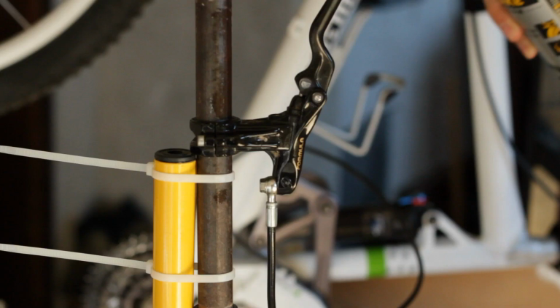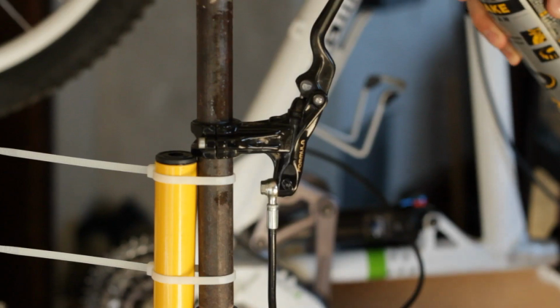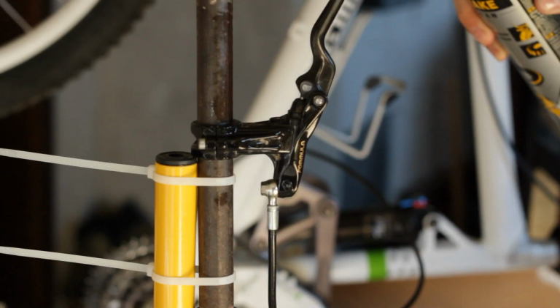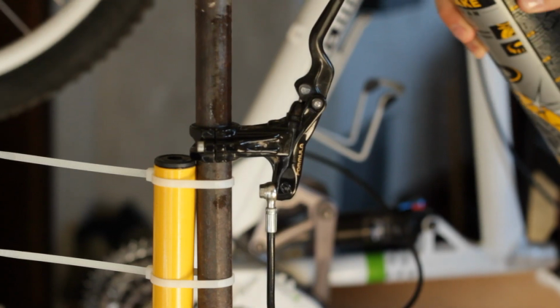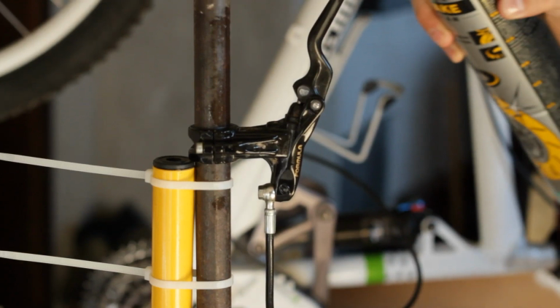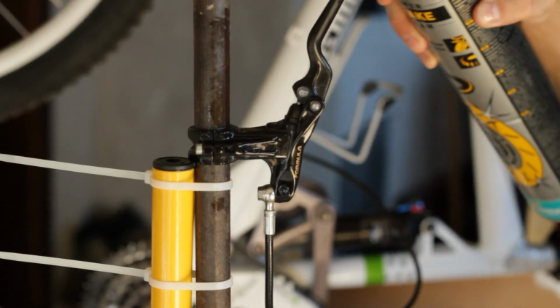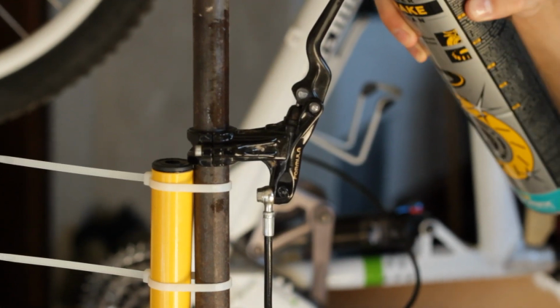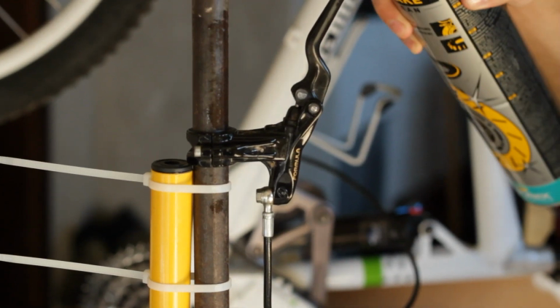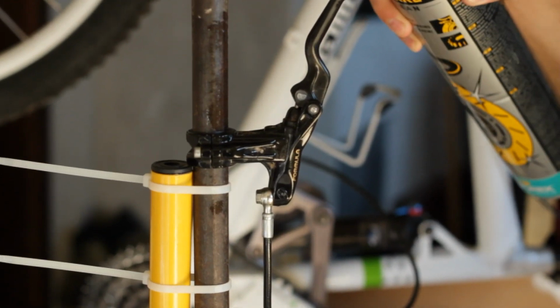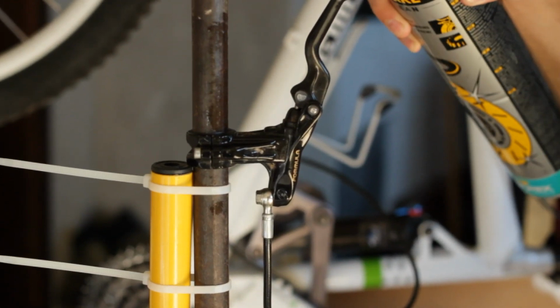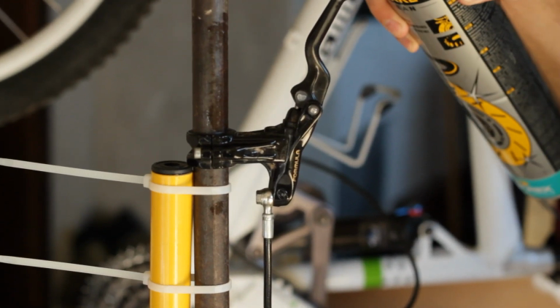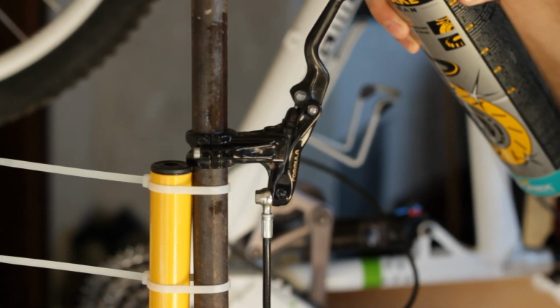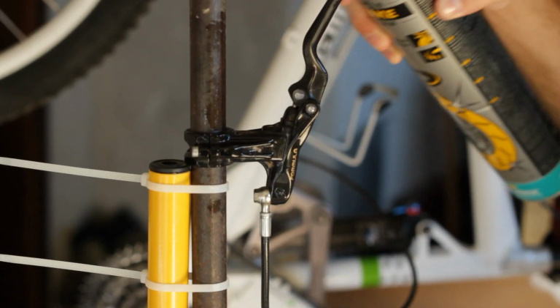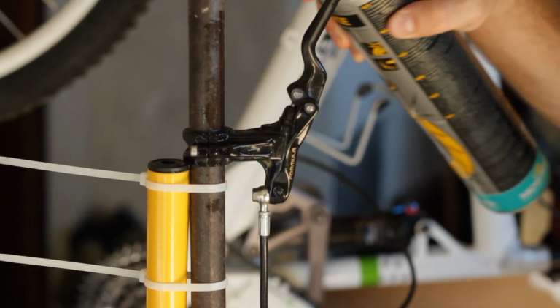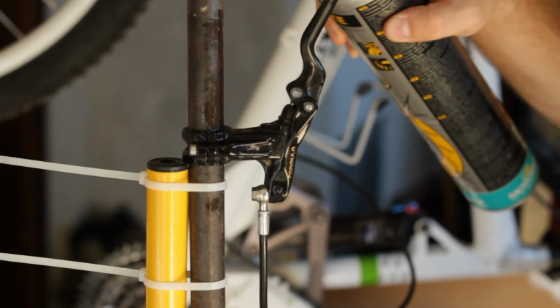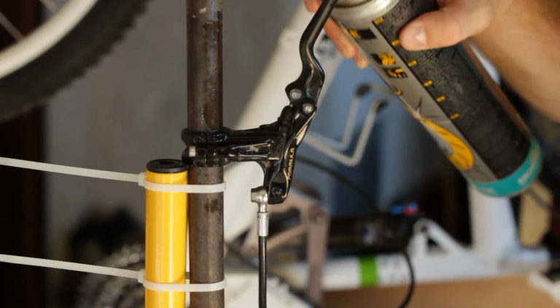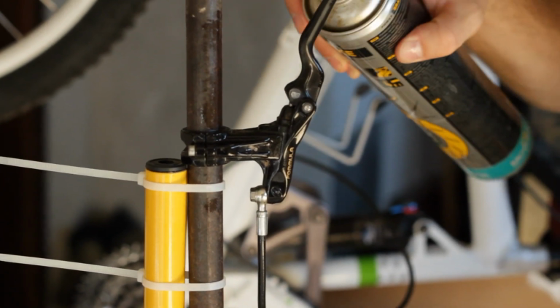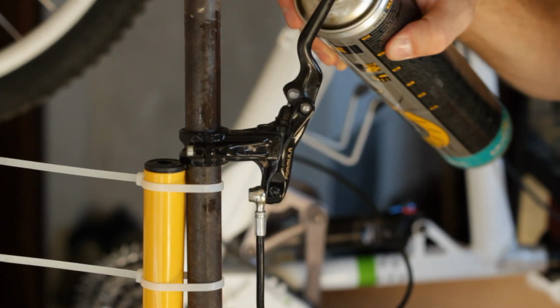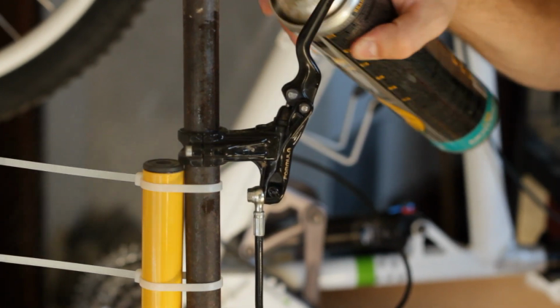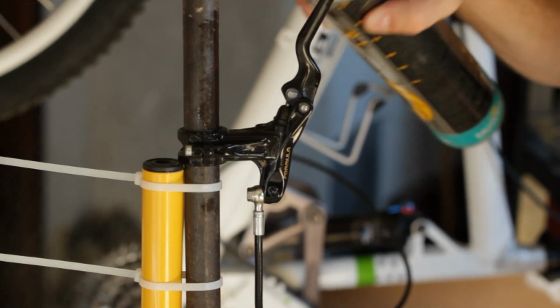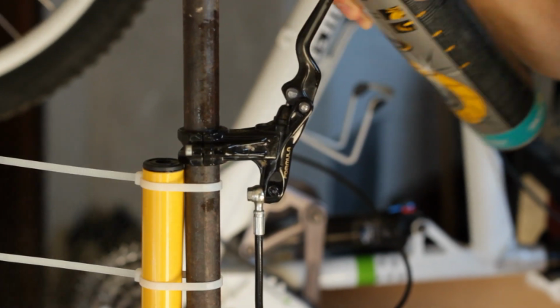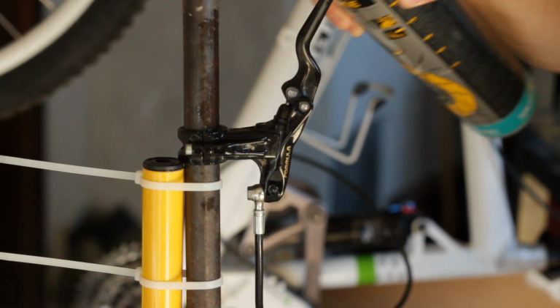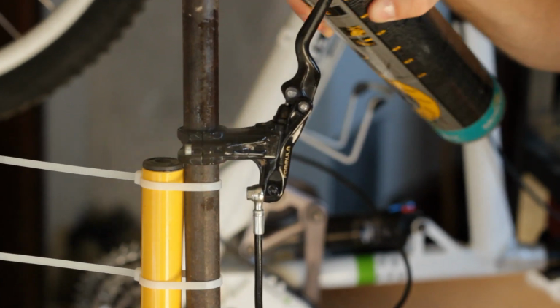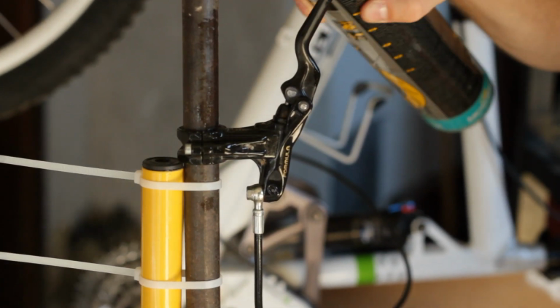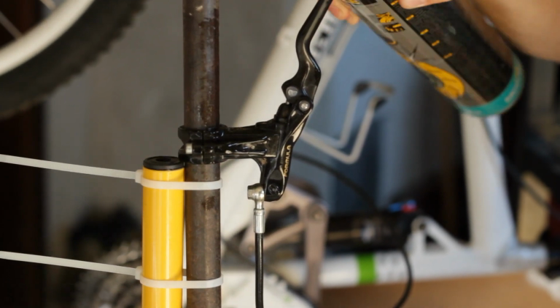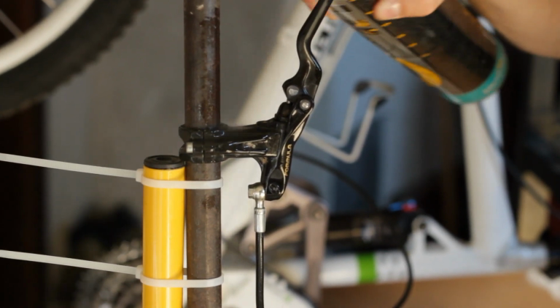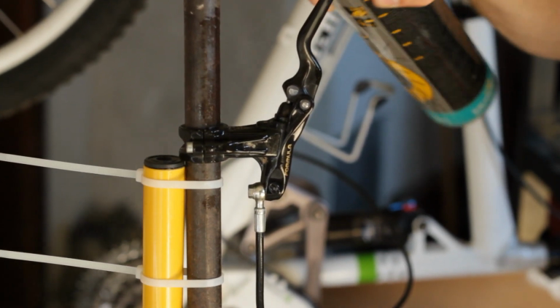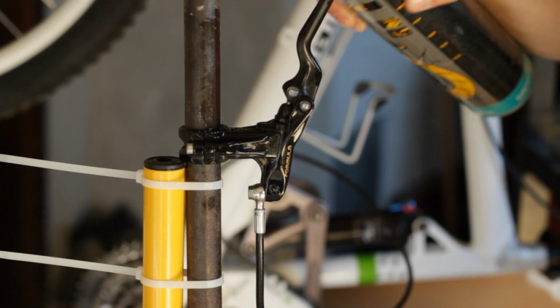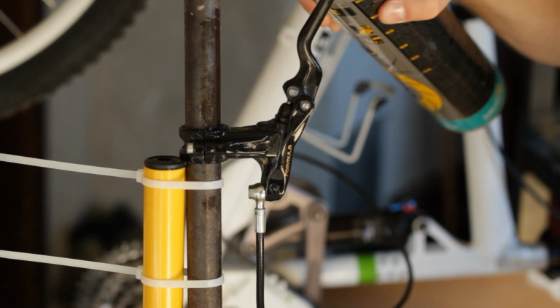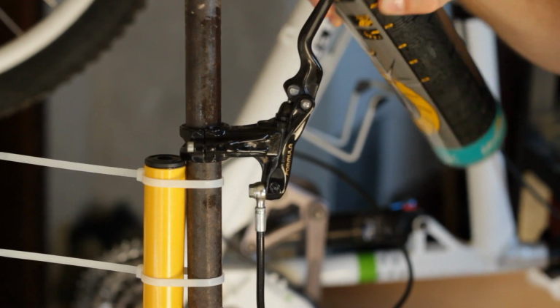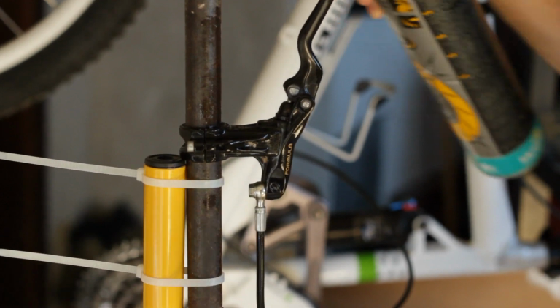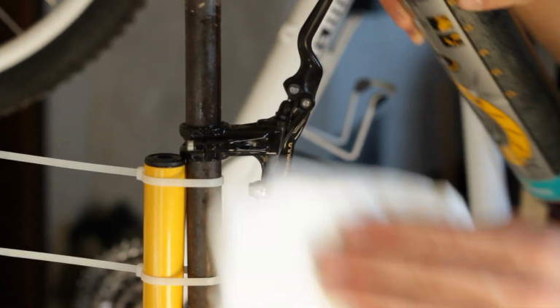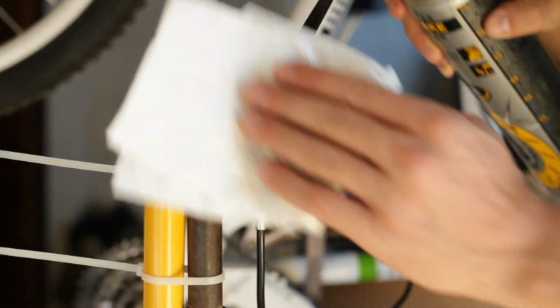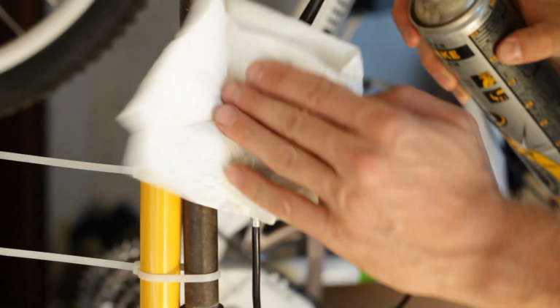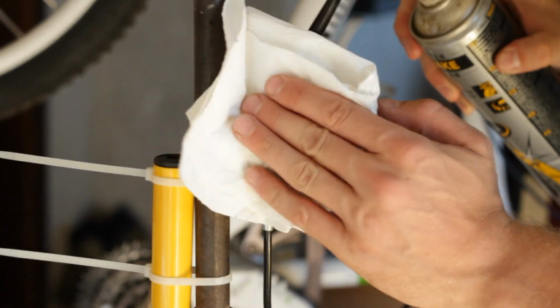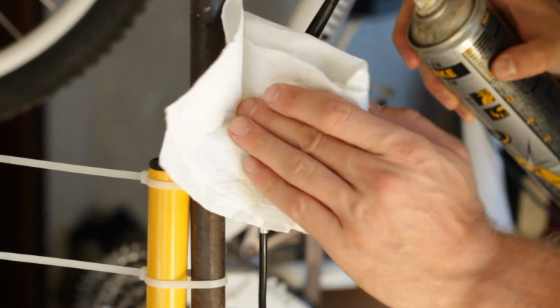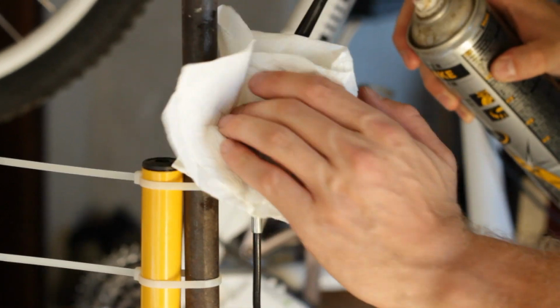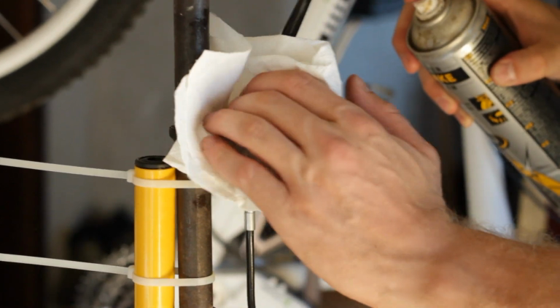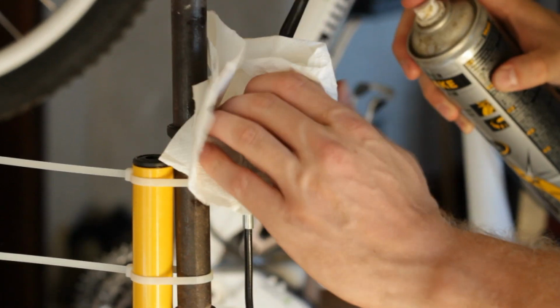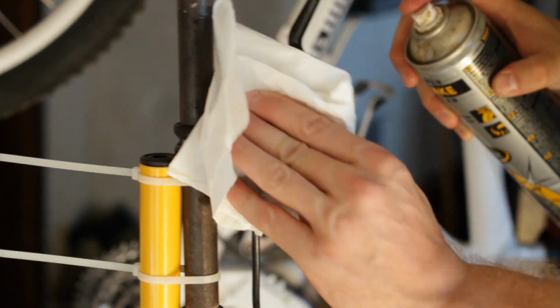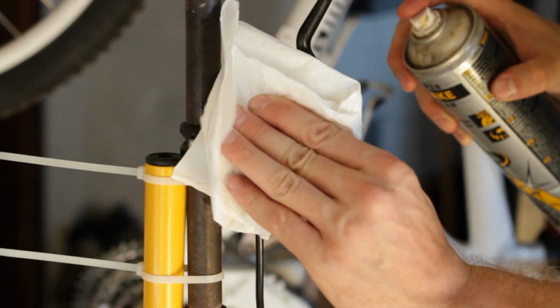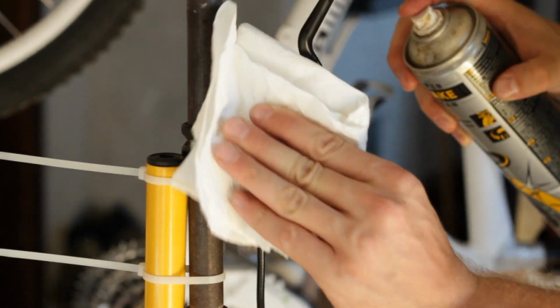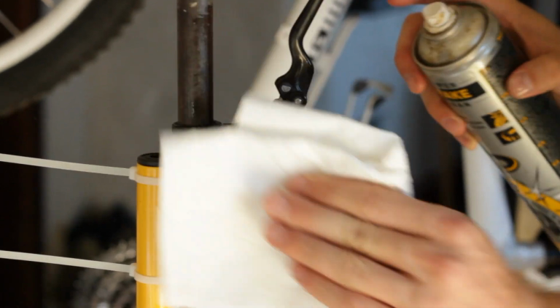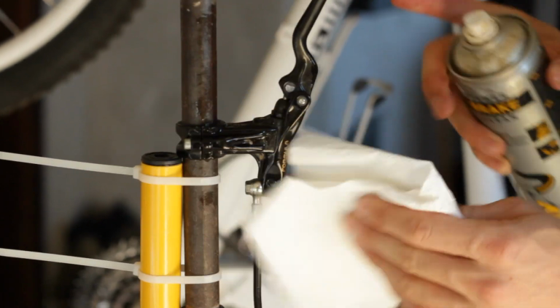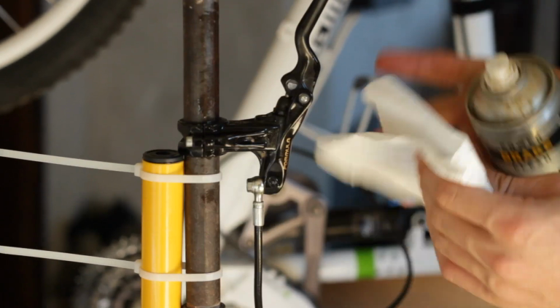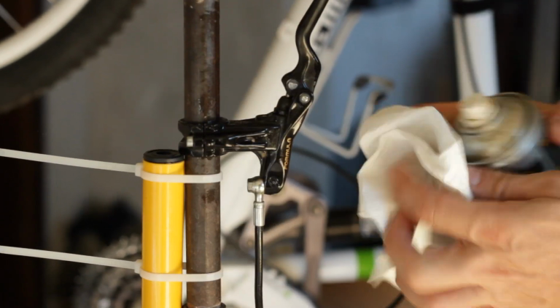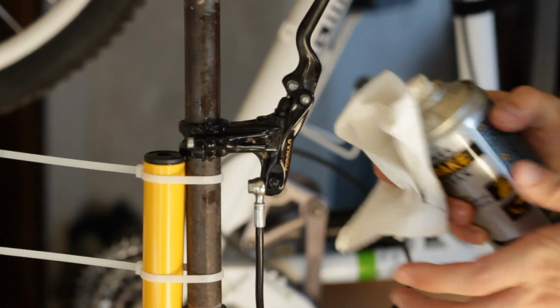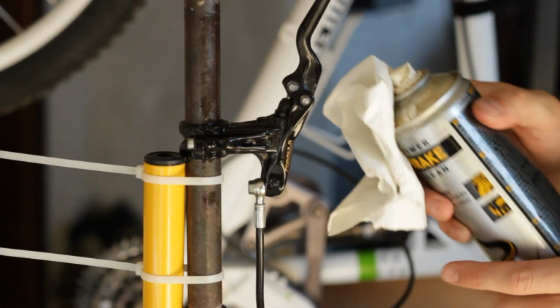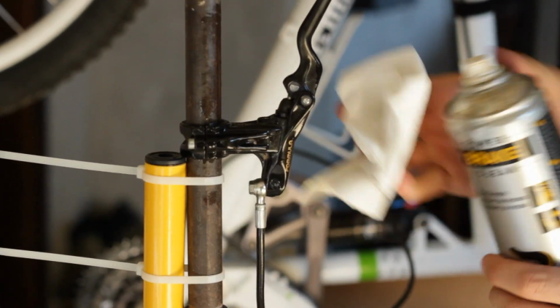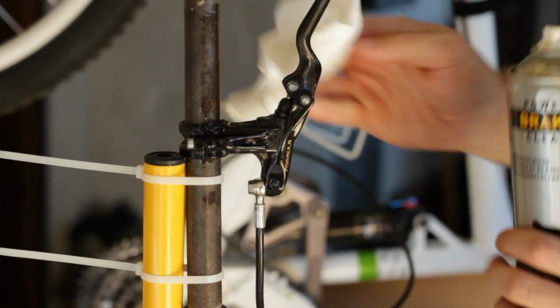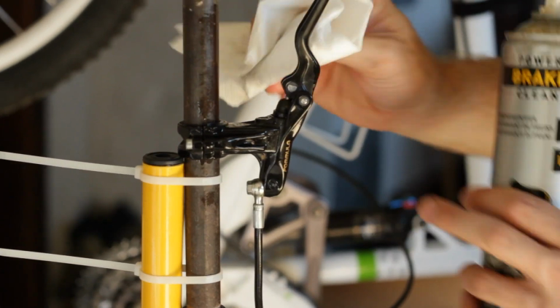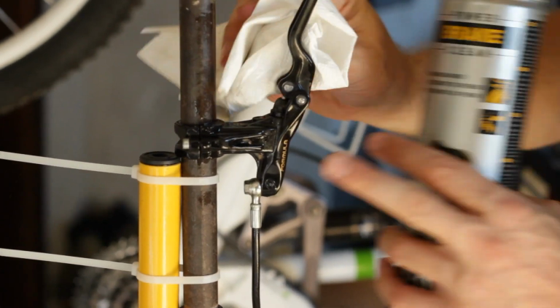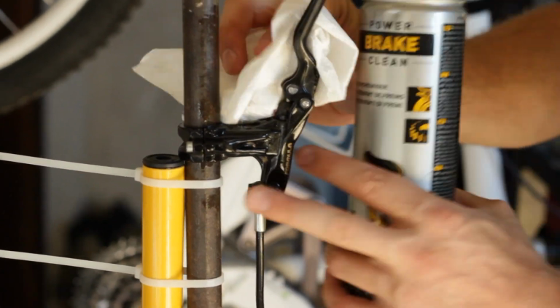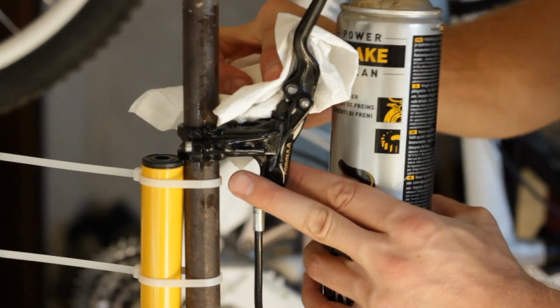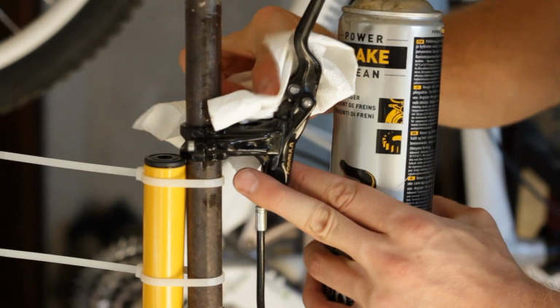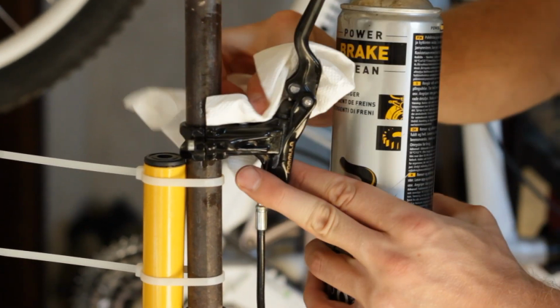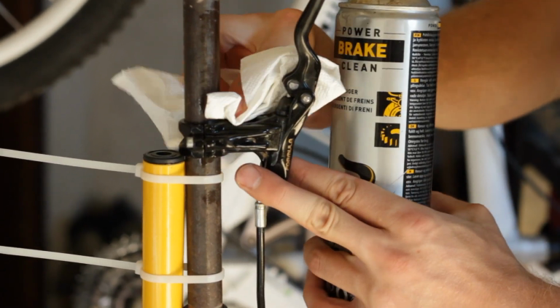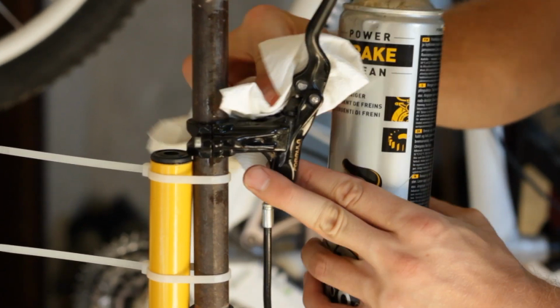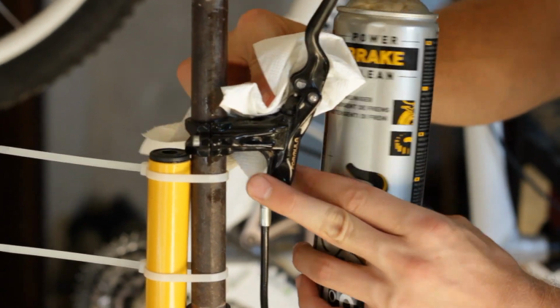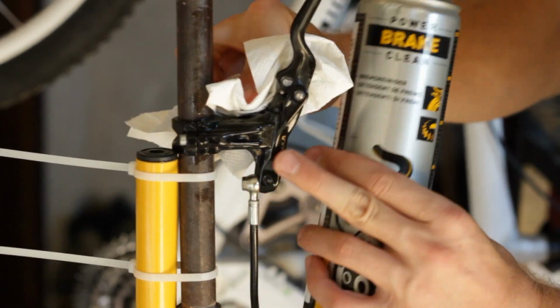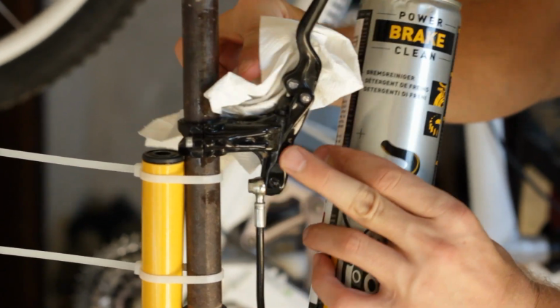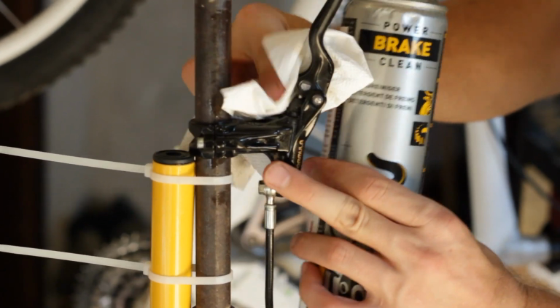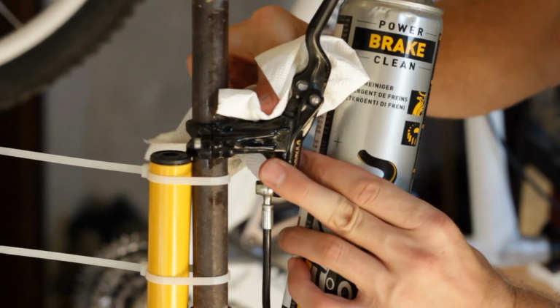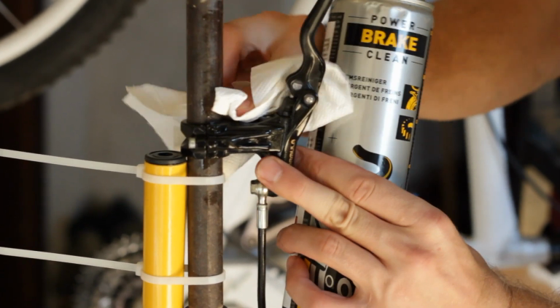Use isopropyl alcohol or water and wipe off any excess brake fluid from the brake lever and caliper.